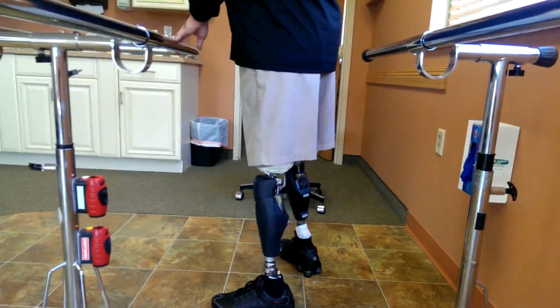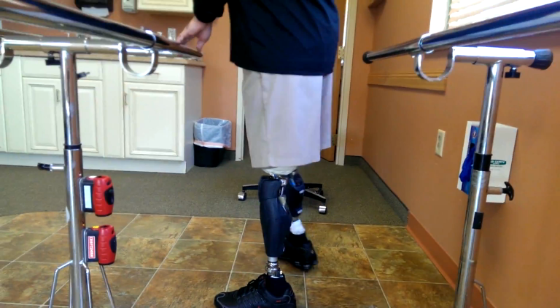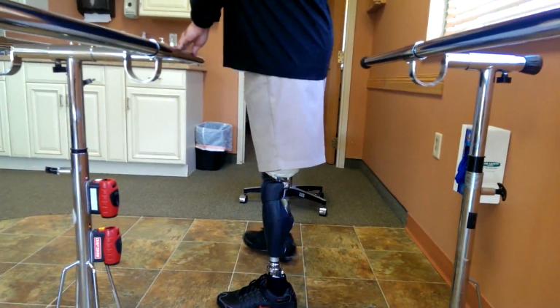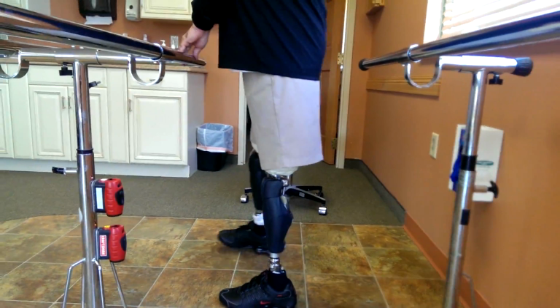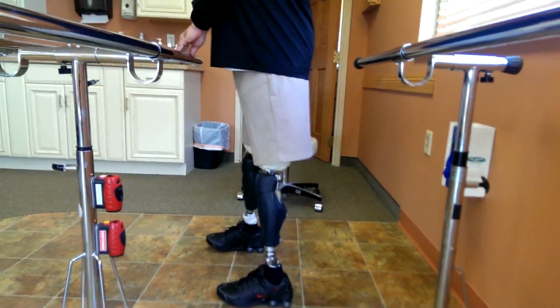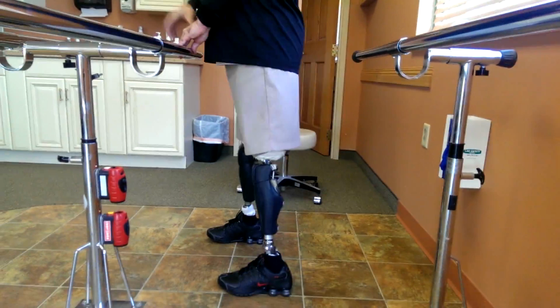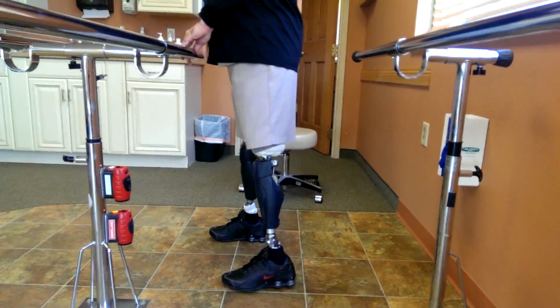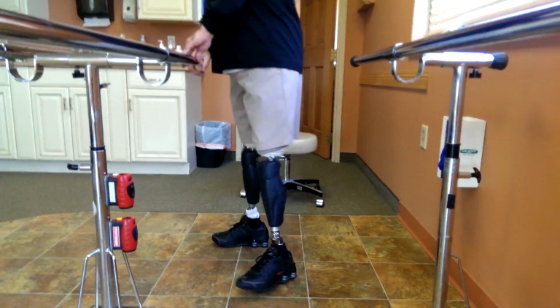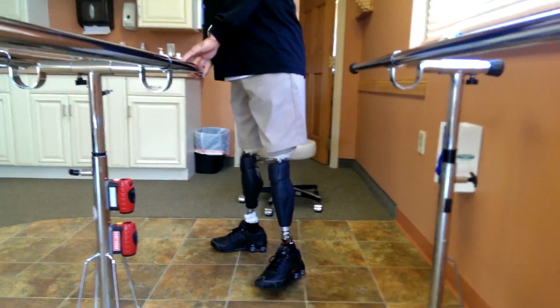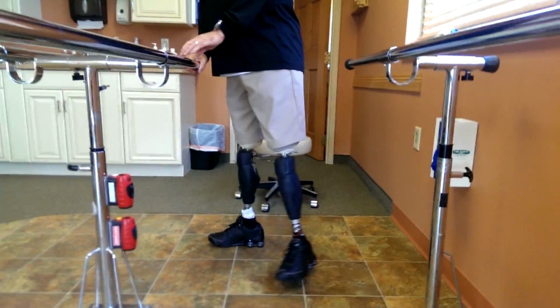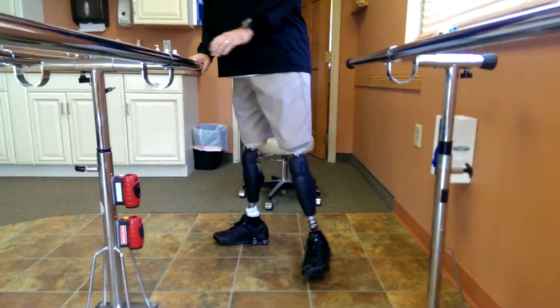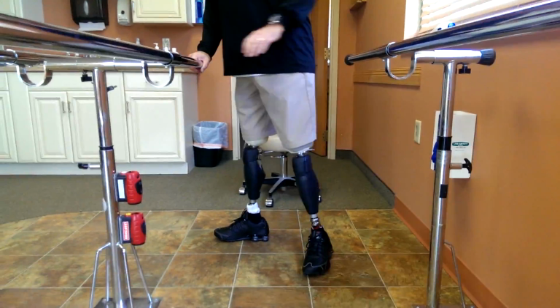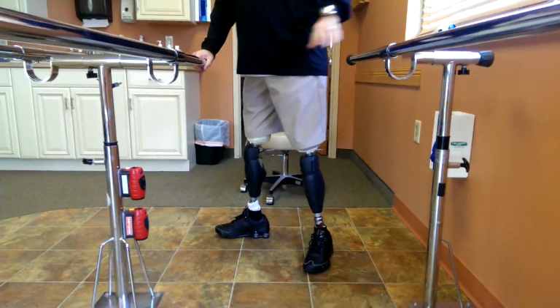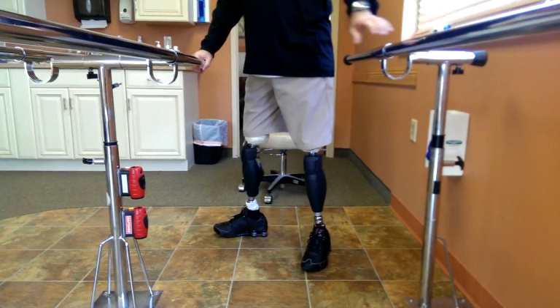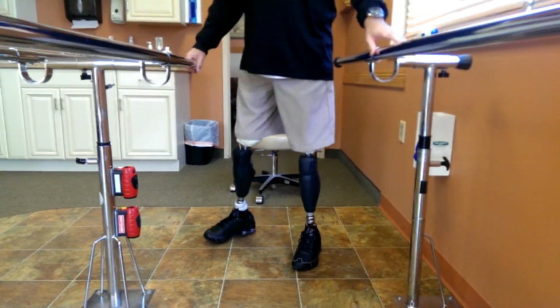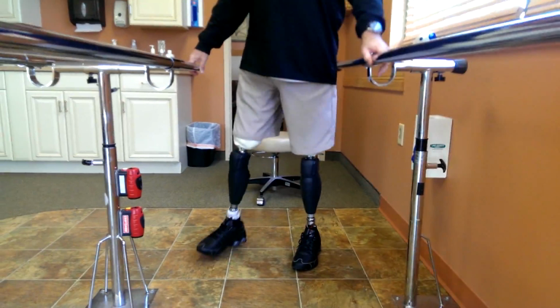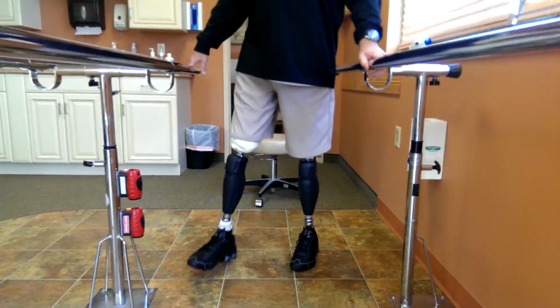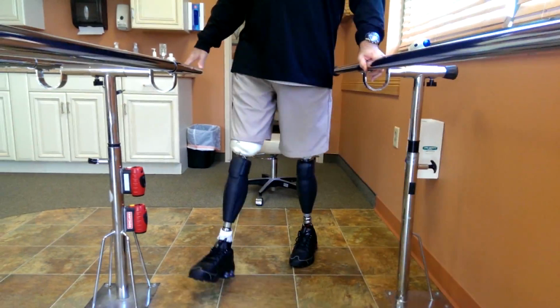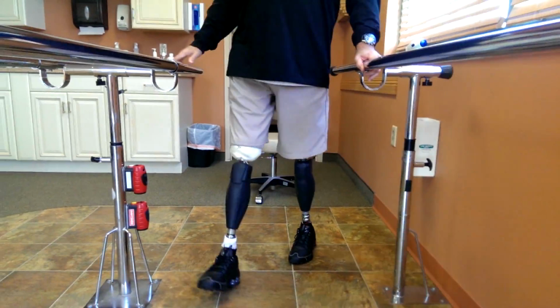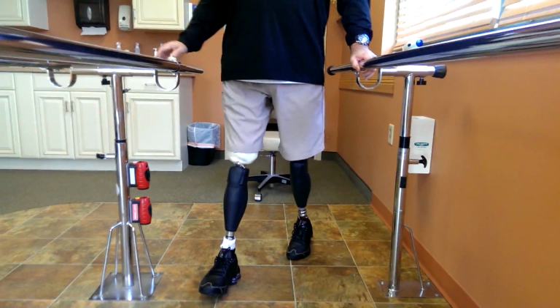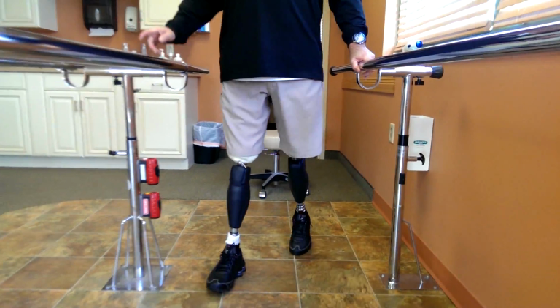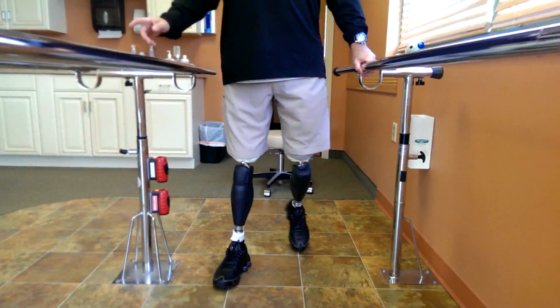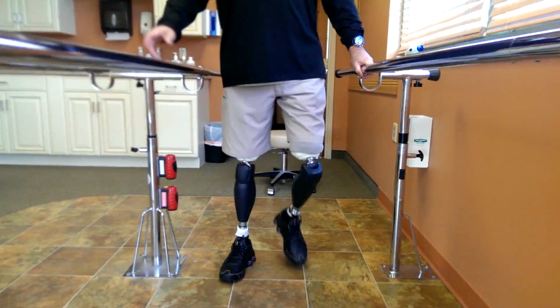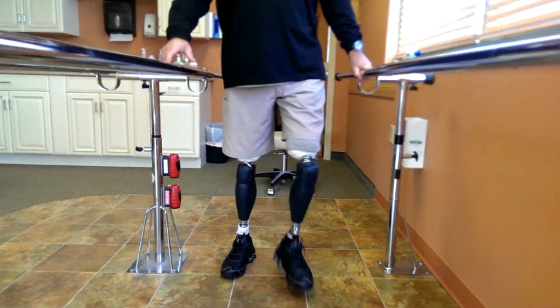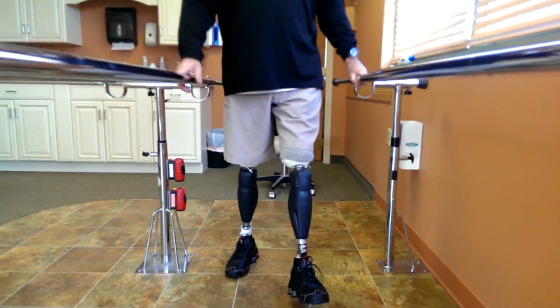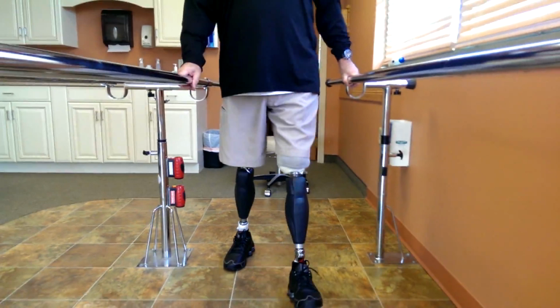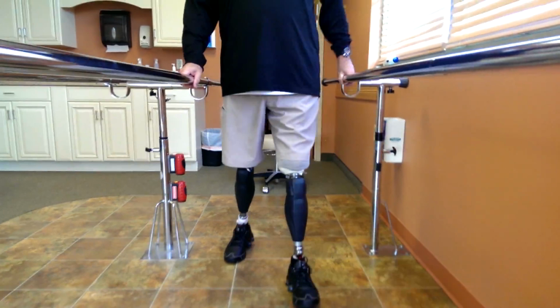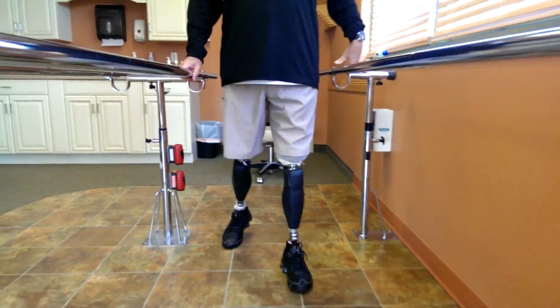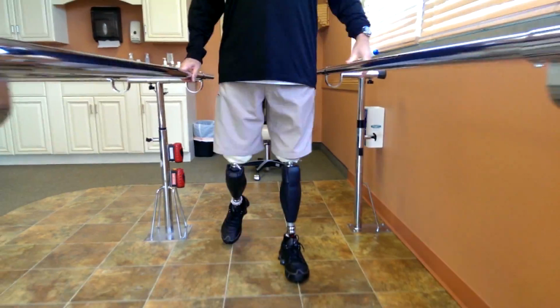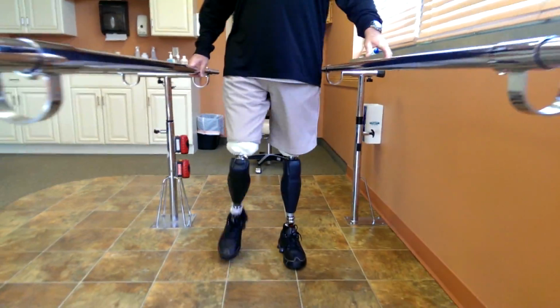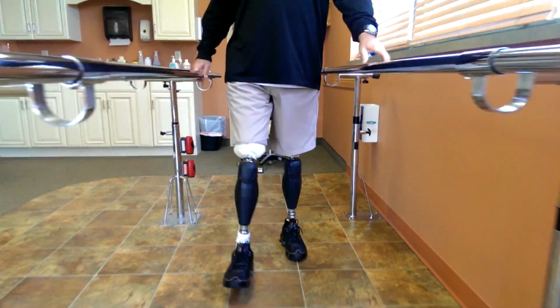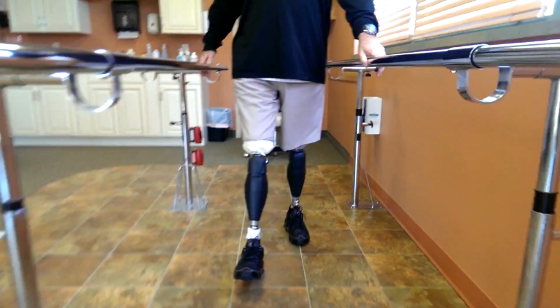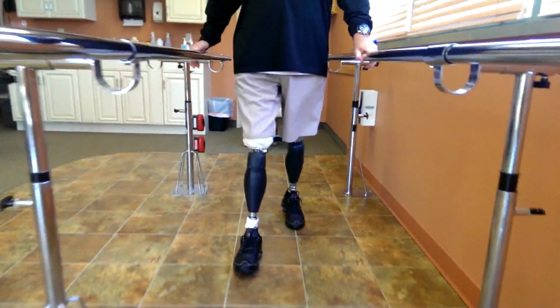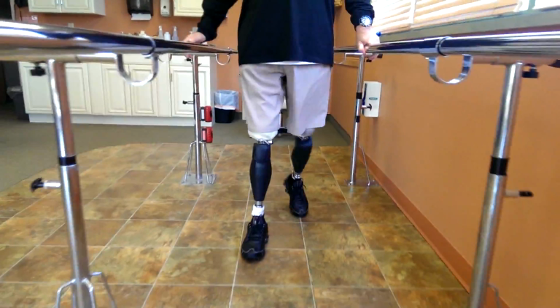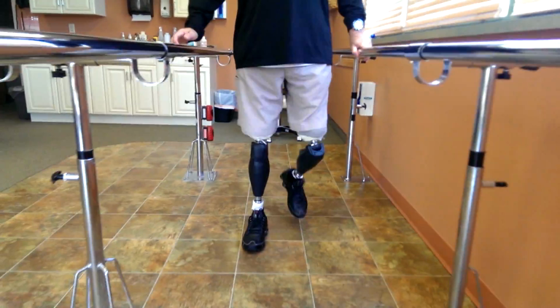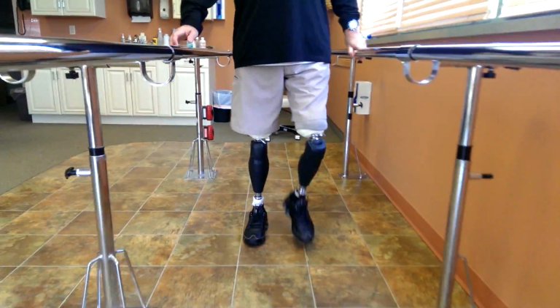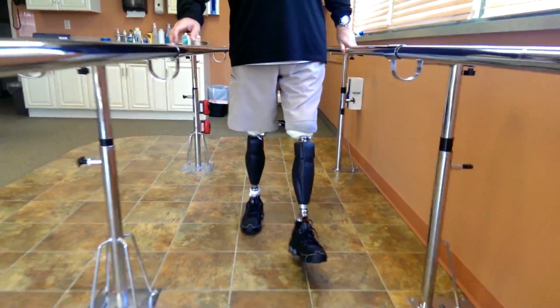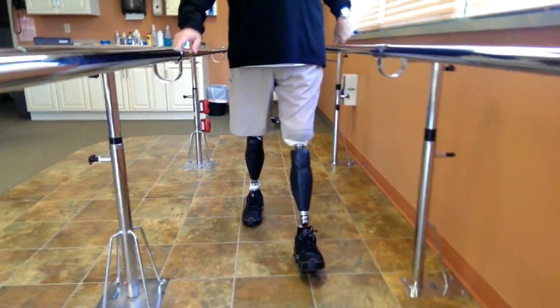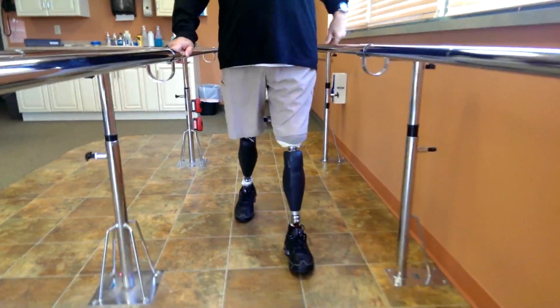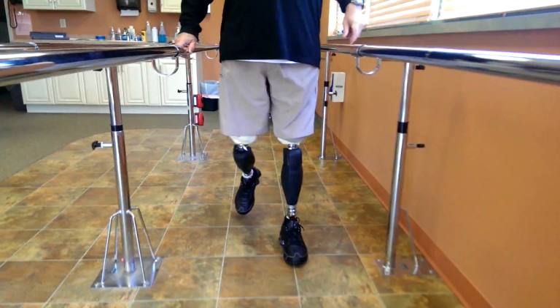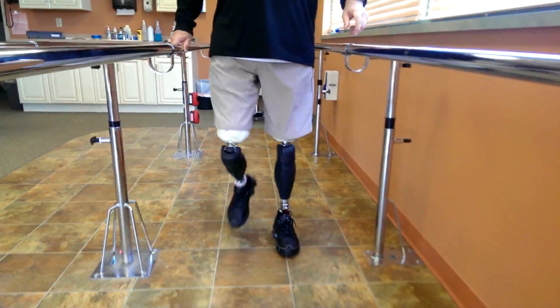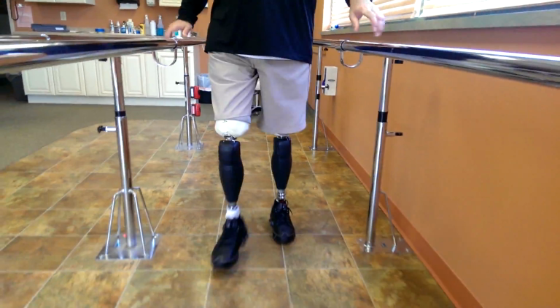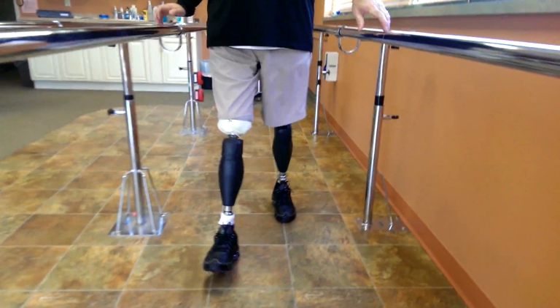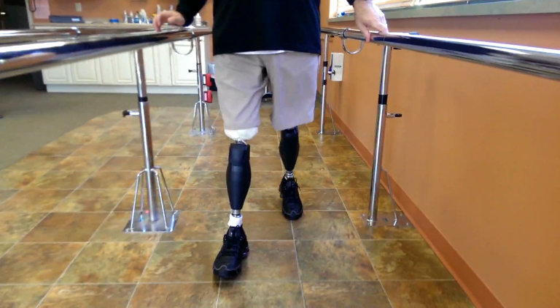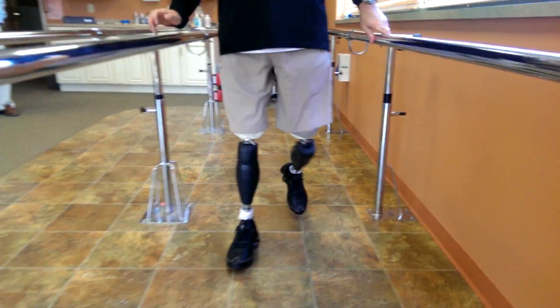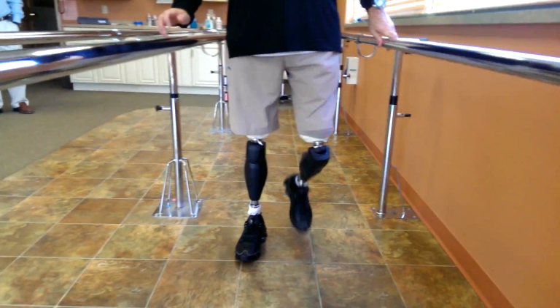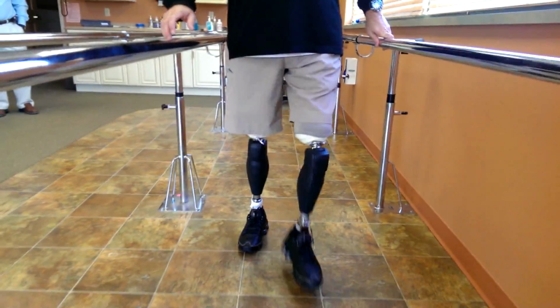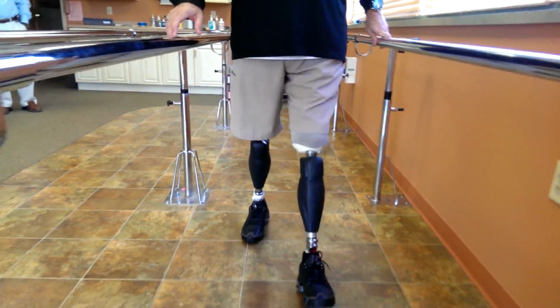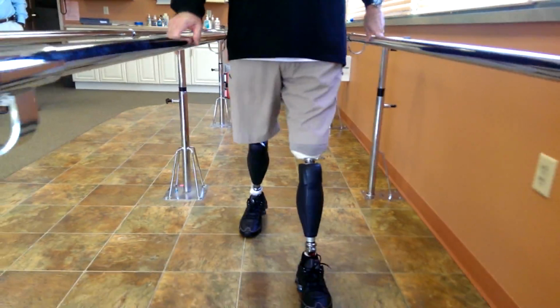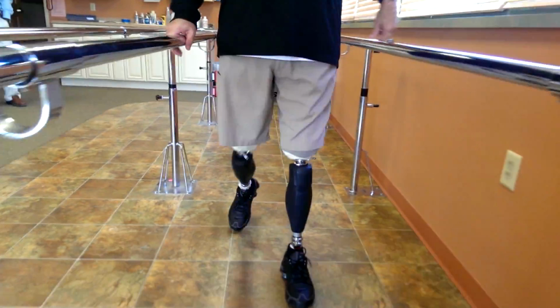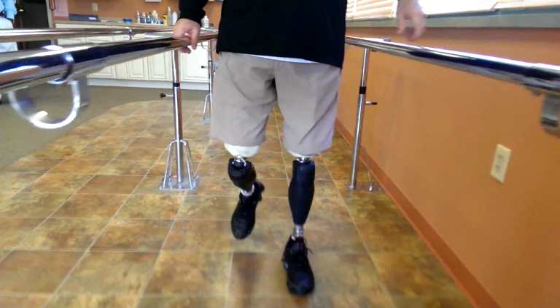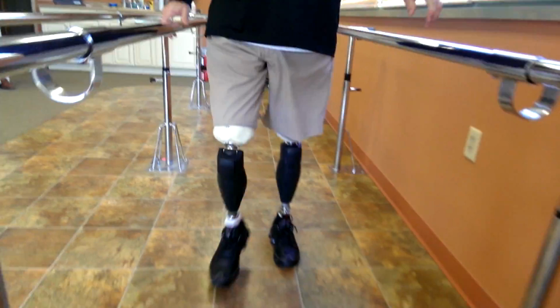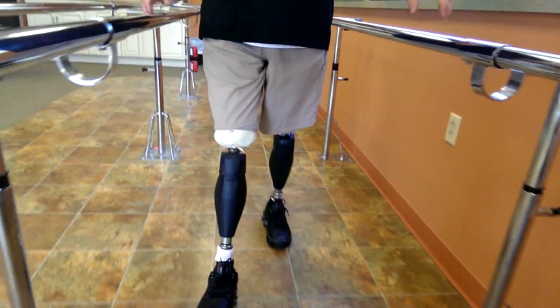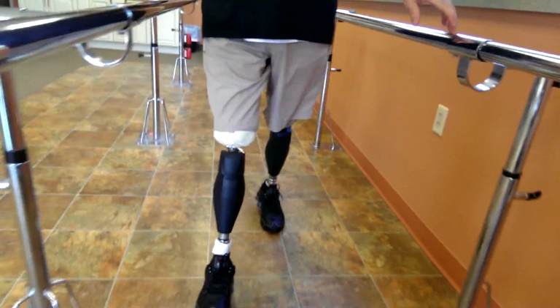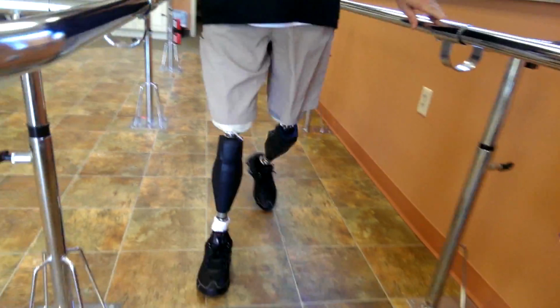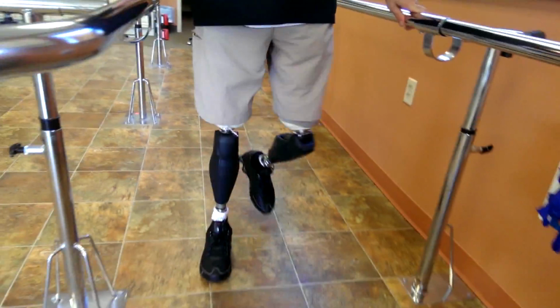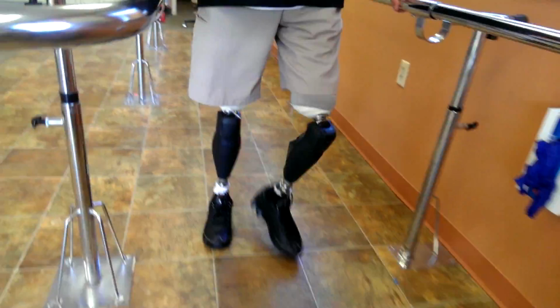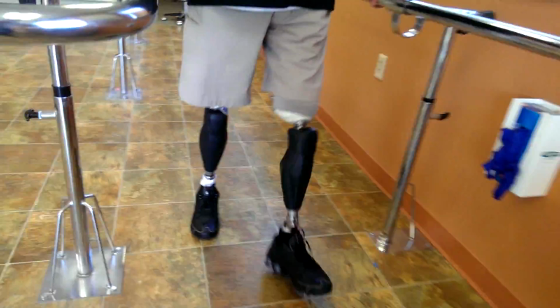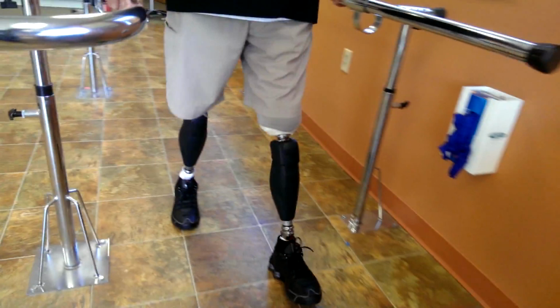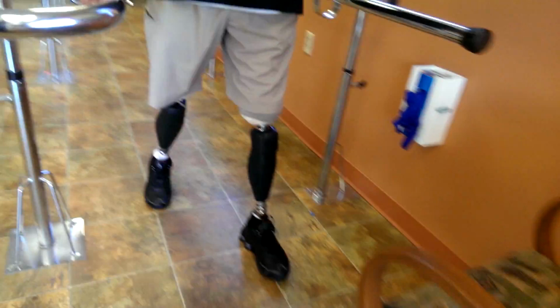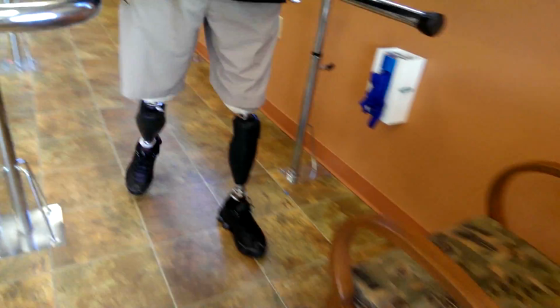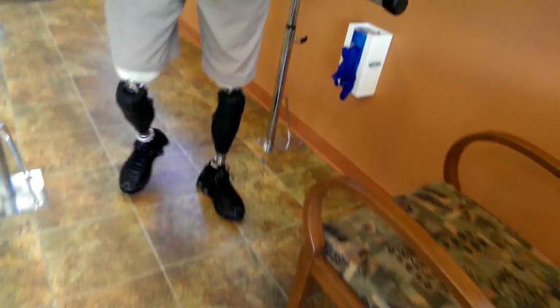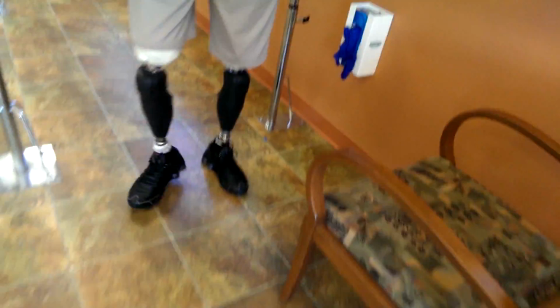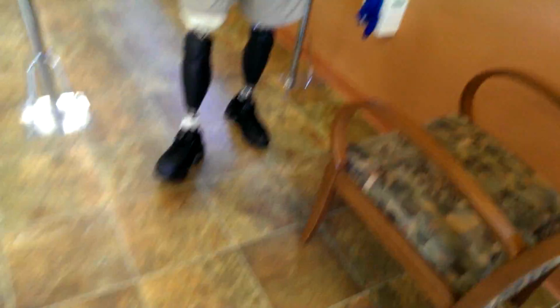That looks good. A side shot will be taken — it's in the bag, and they can look at it on the television. Overall it feels good.